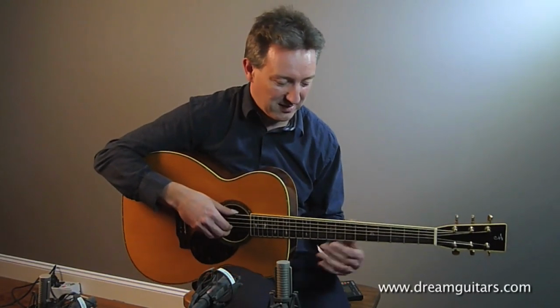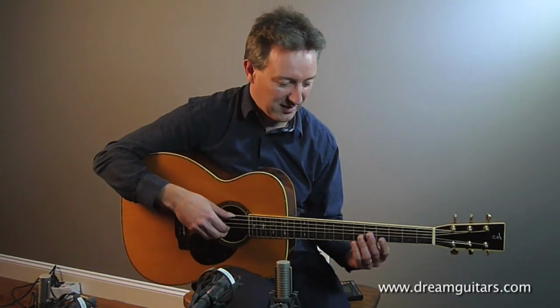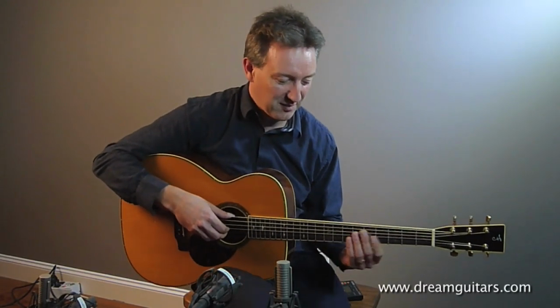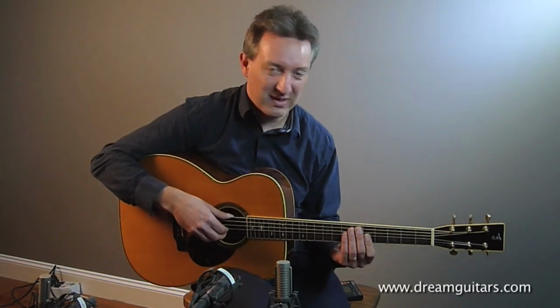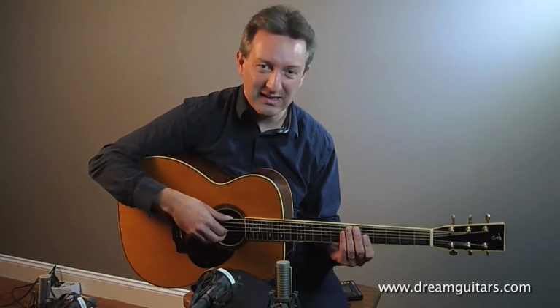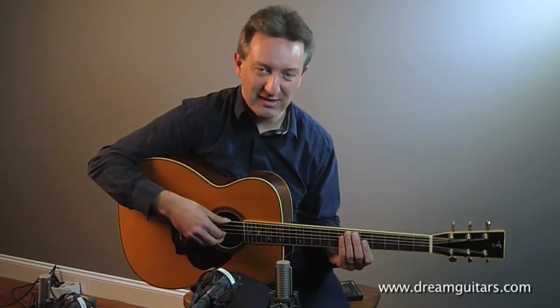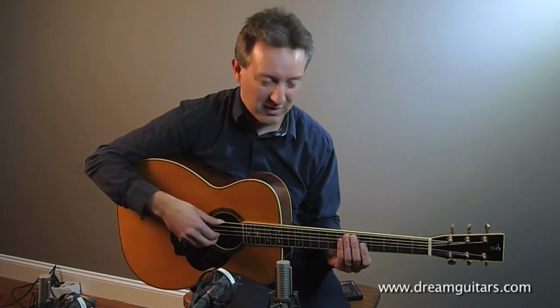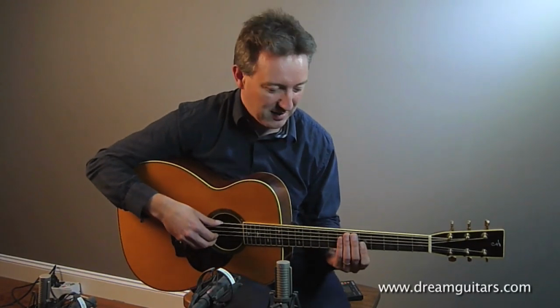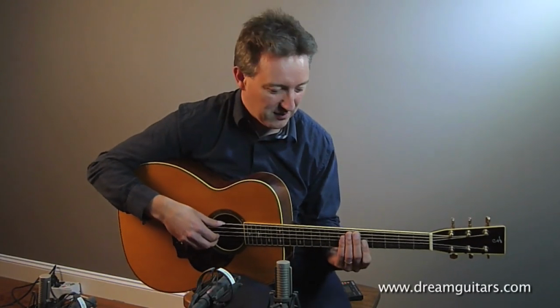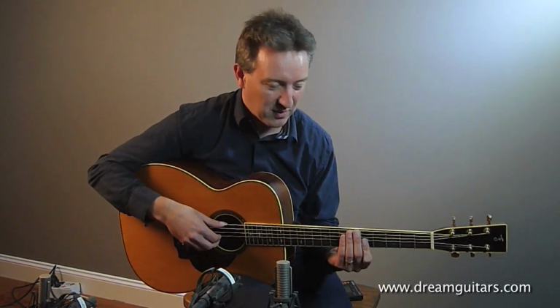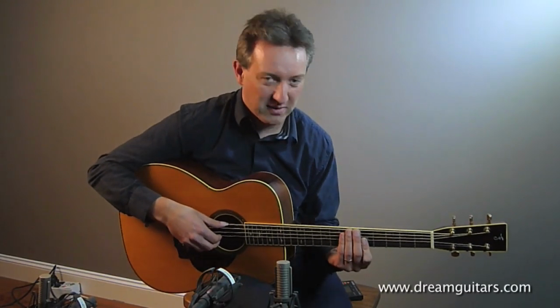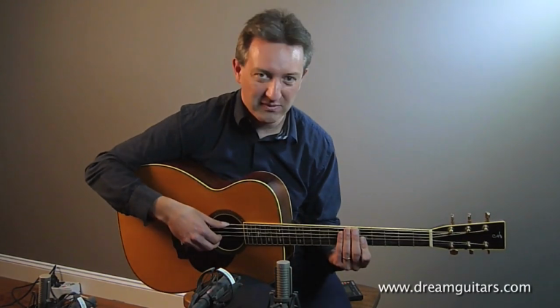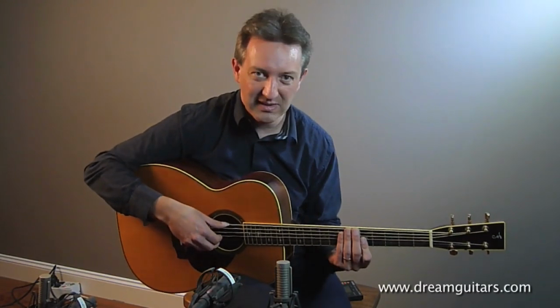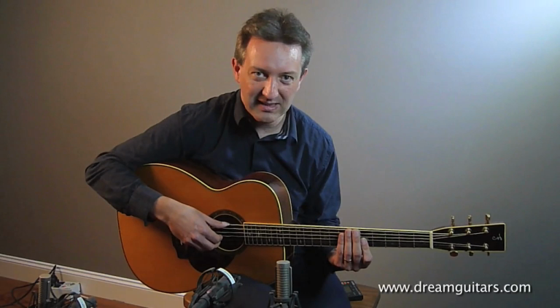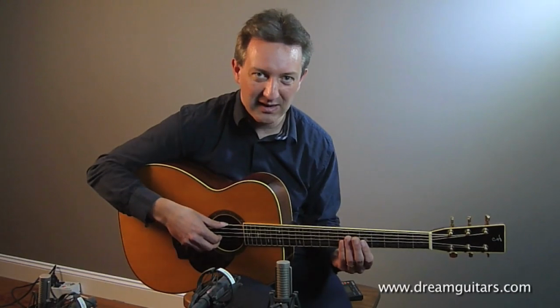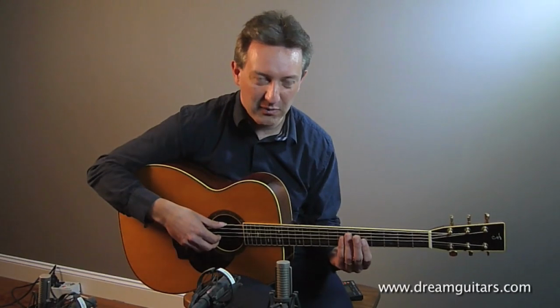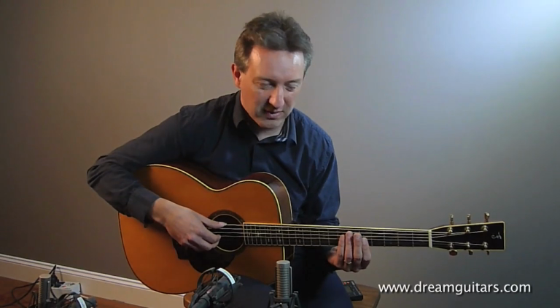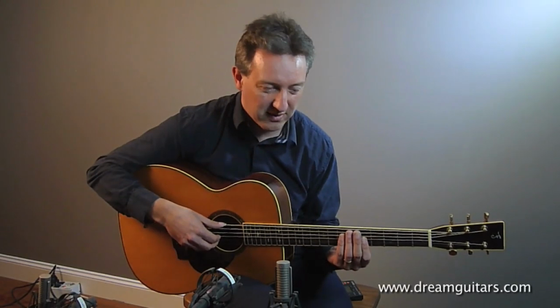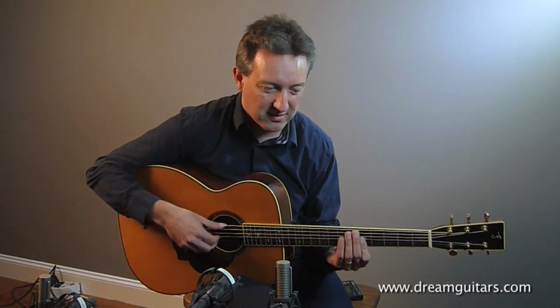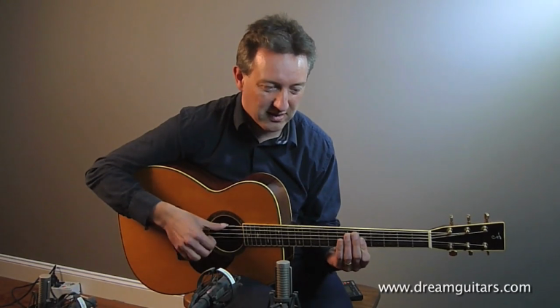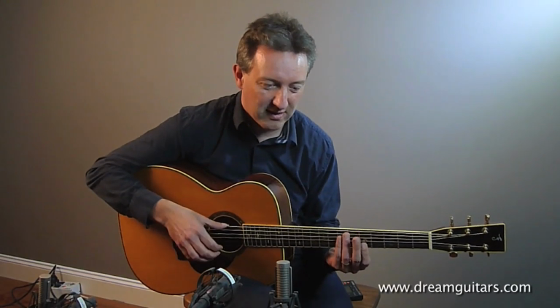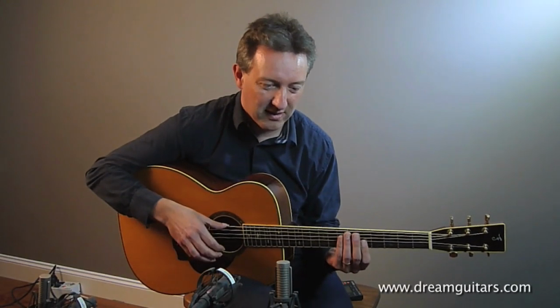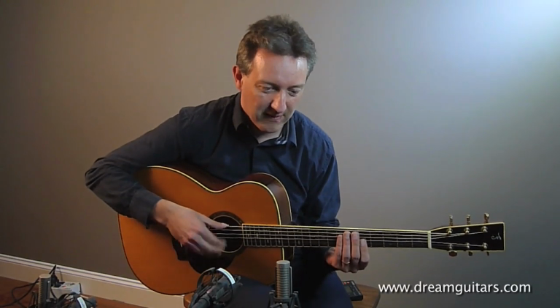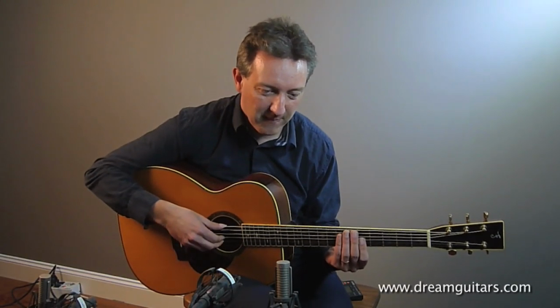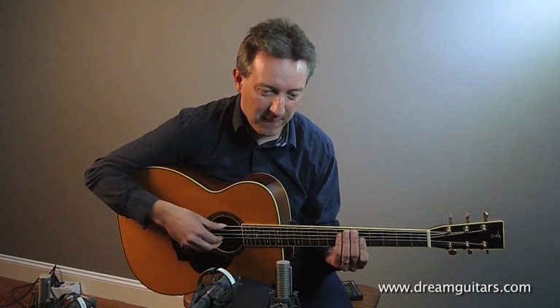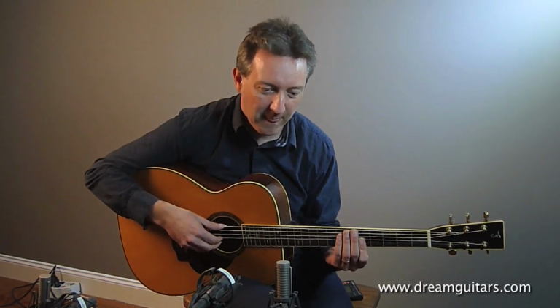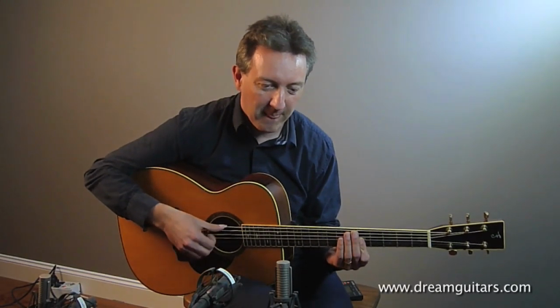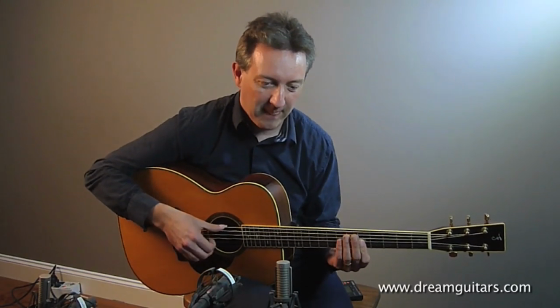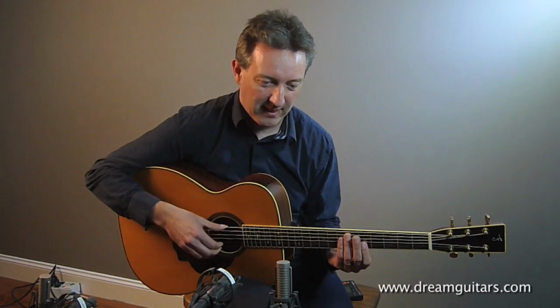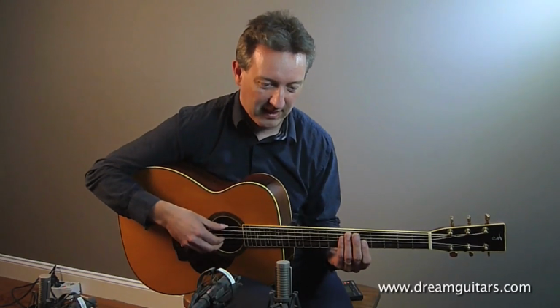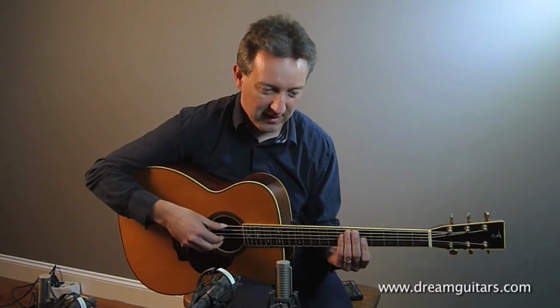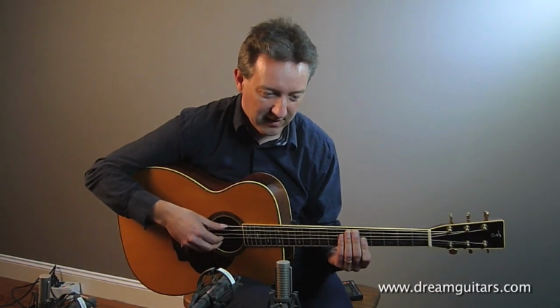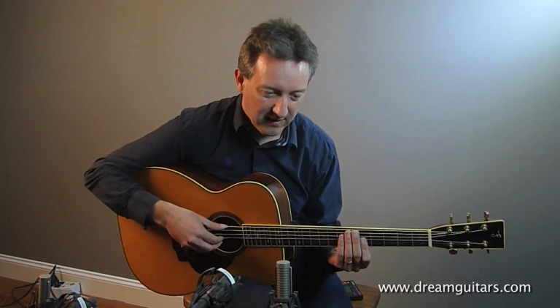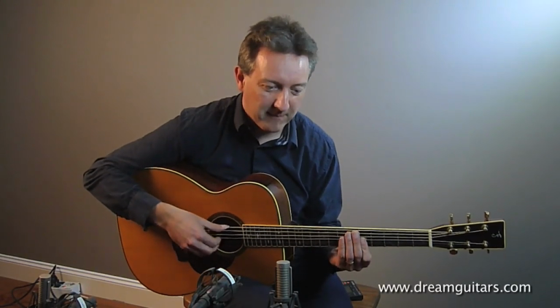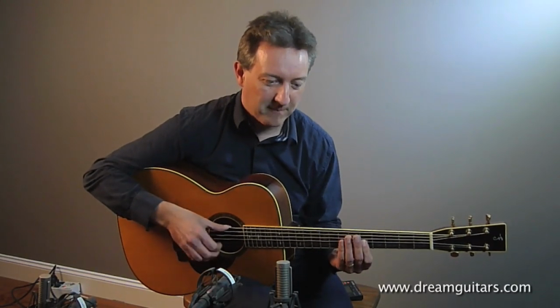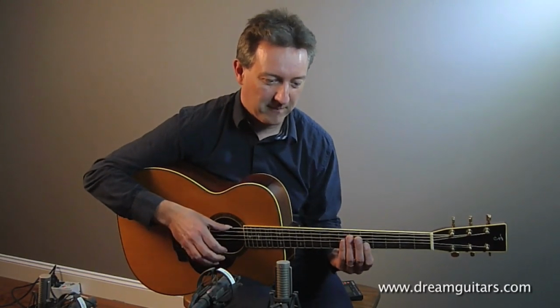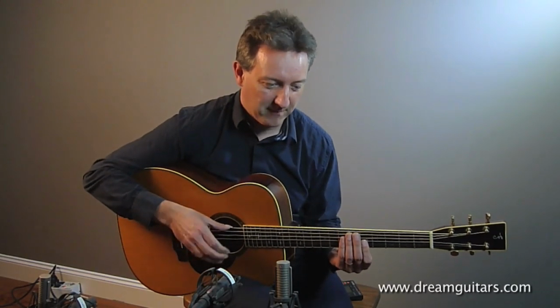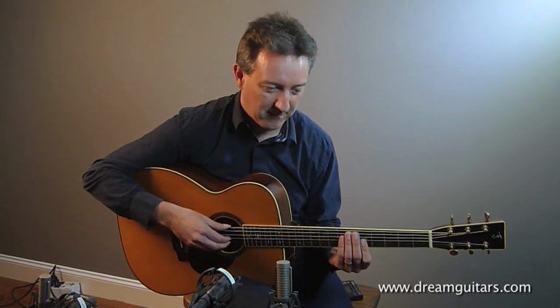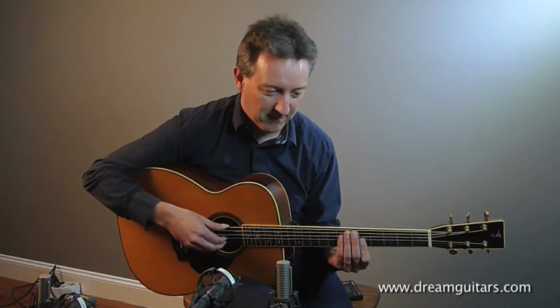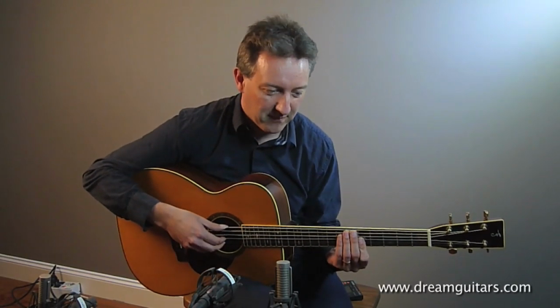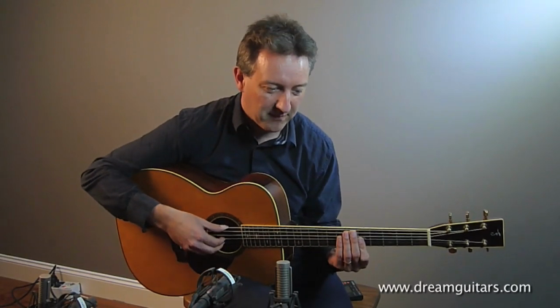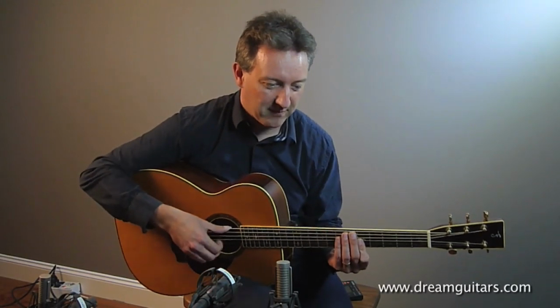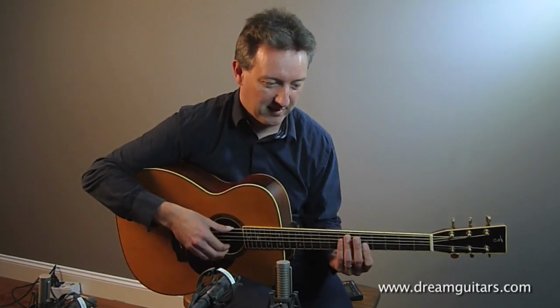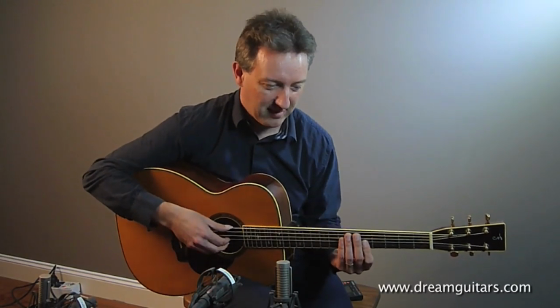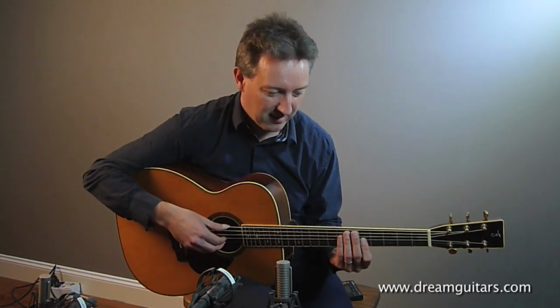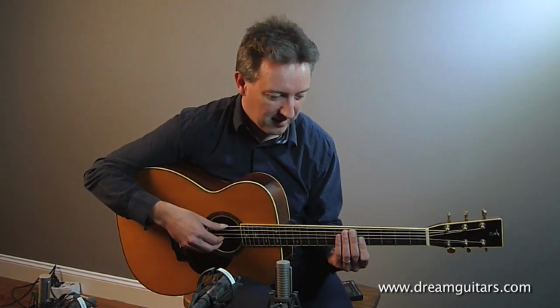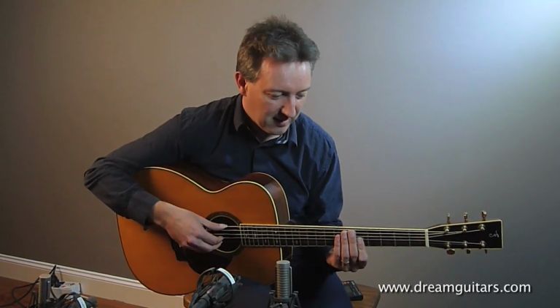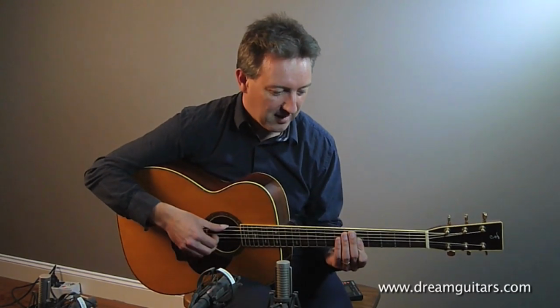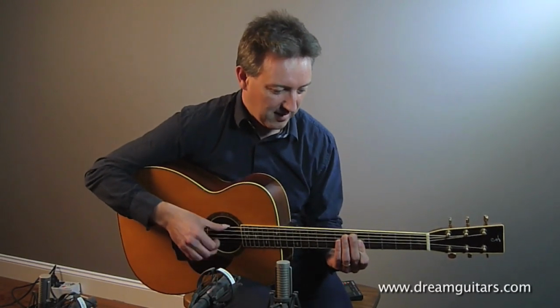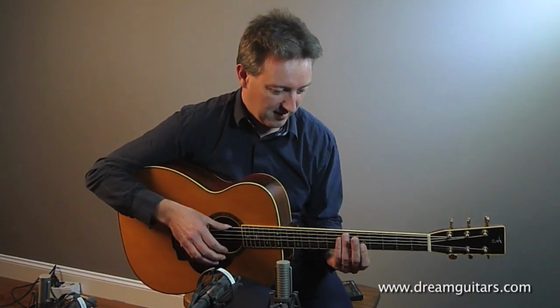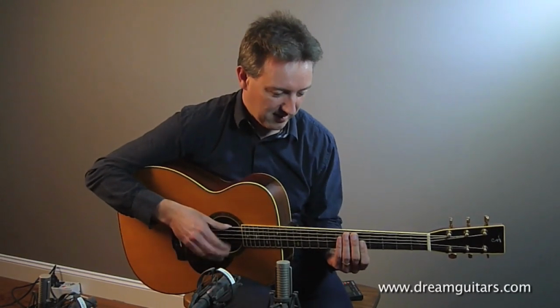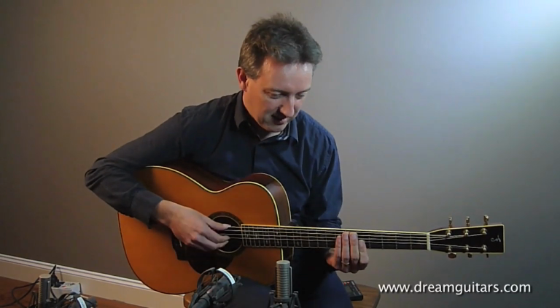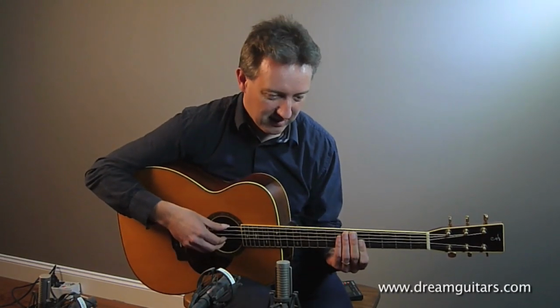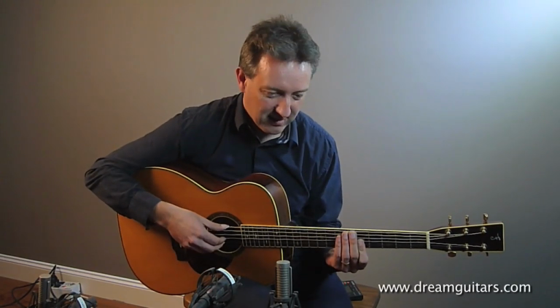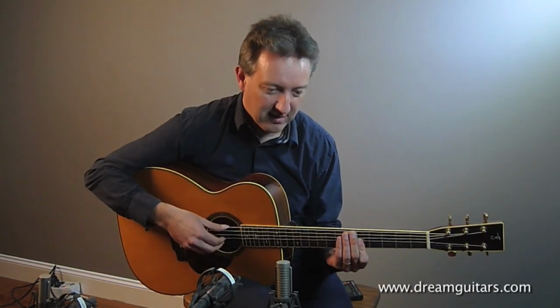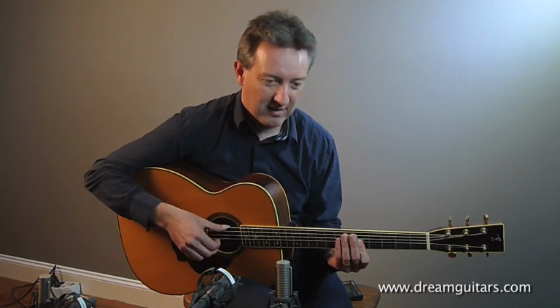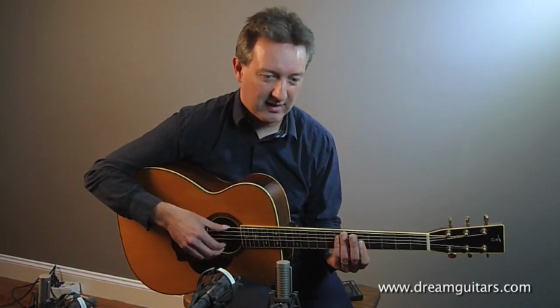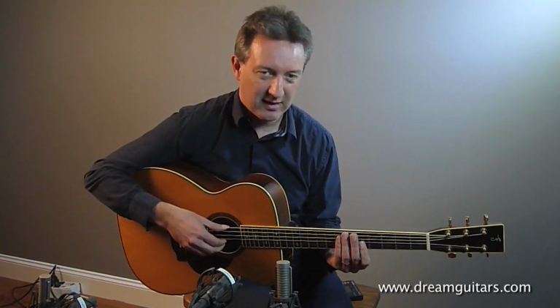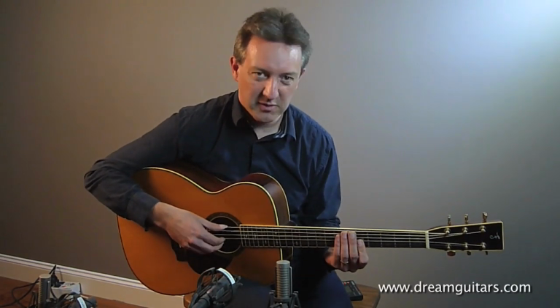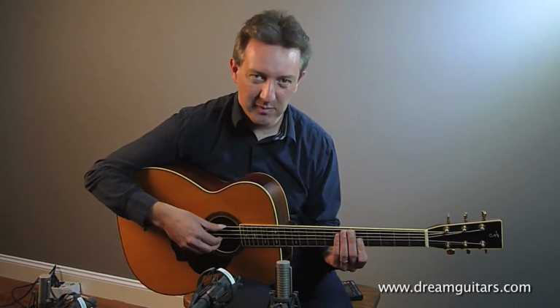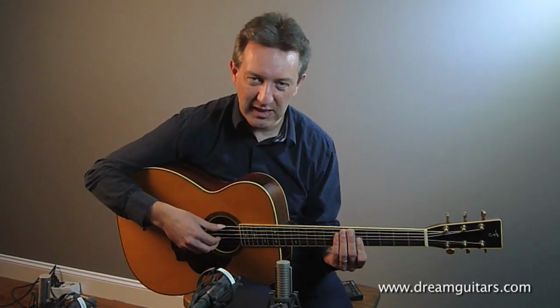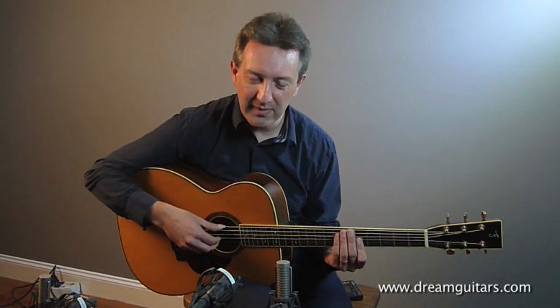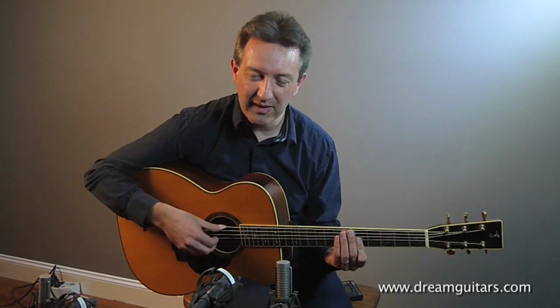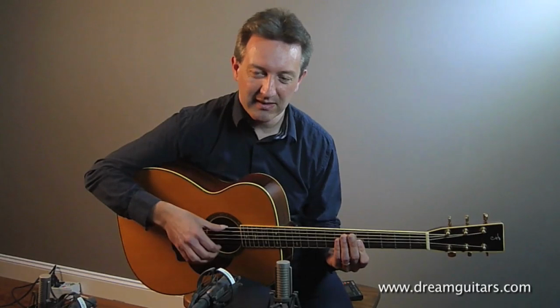Let's see if I can play it slowly for you to start off with. Here comes the bass part.